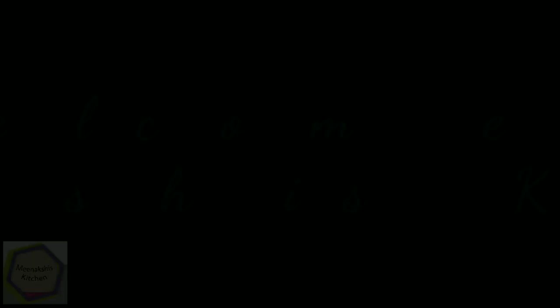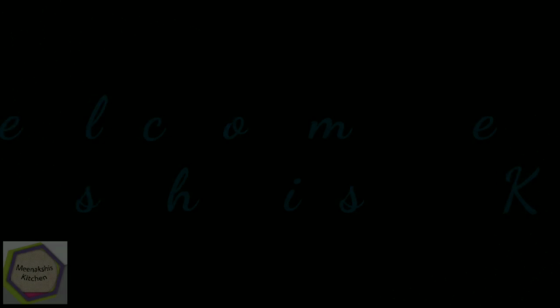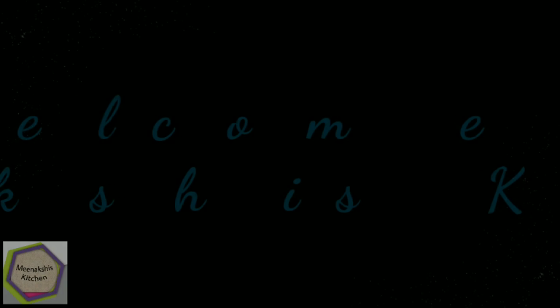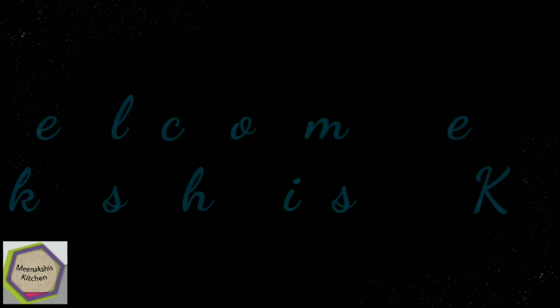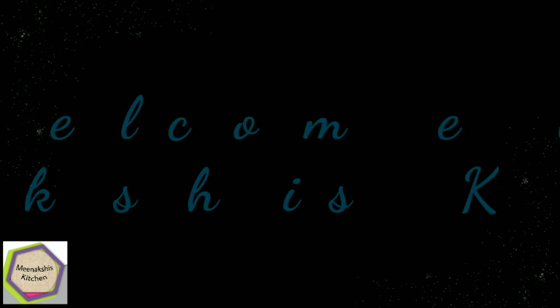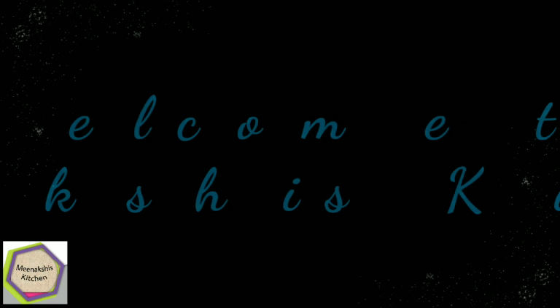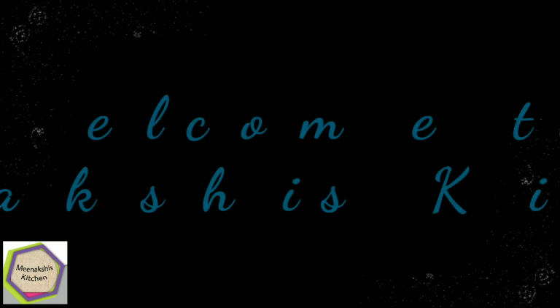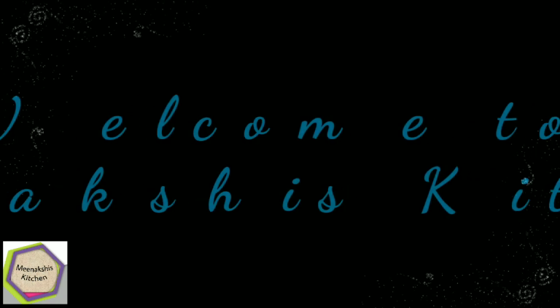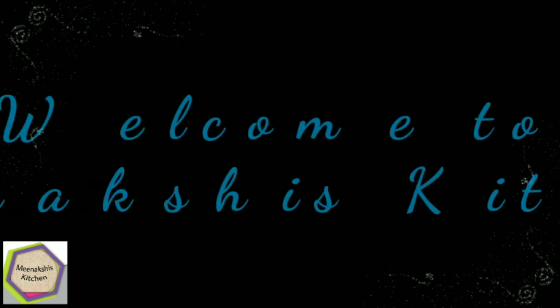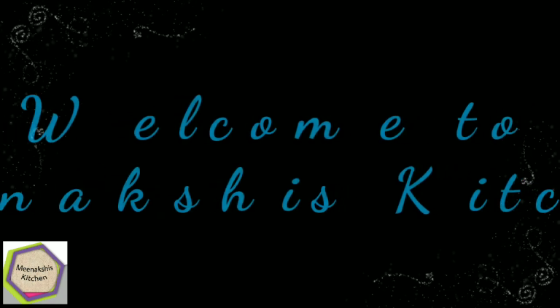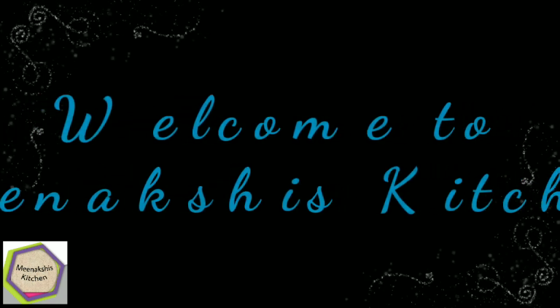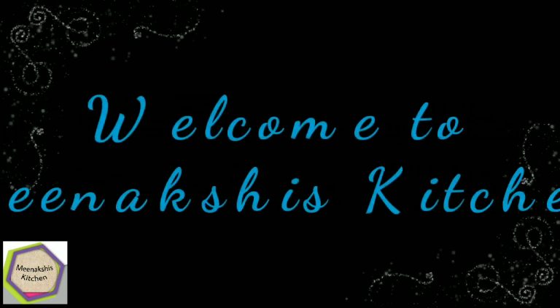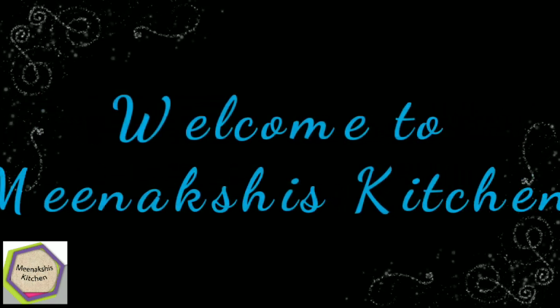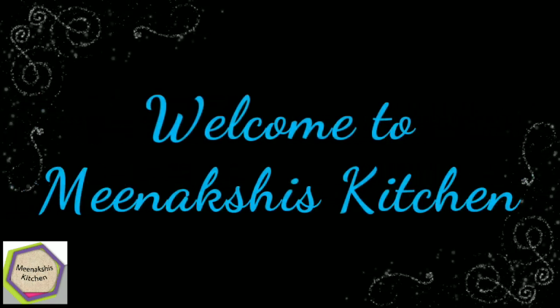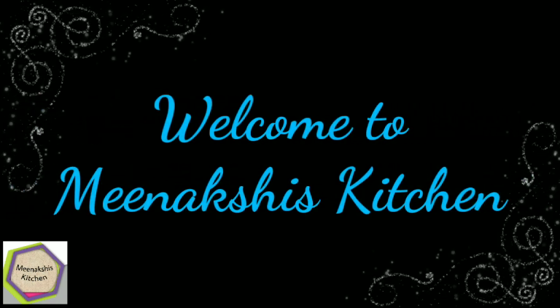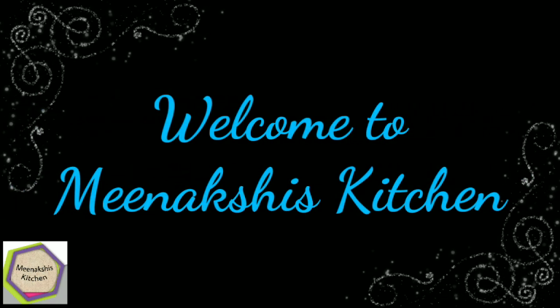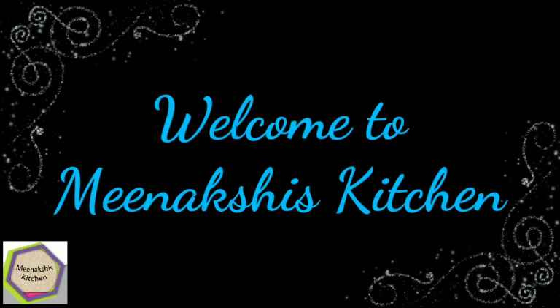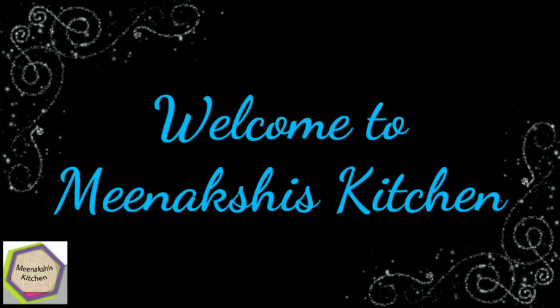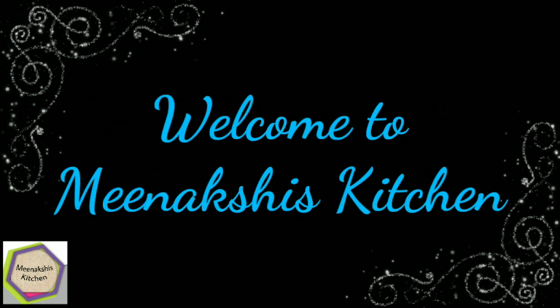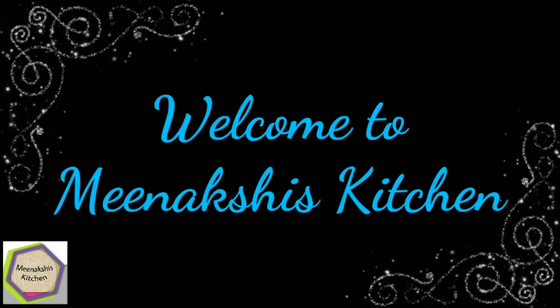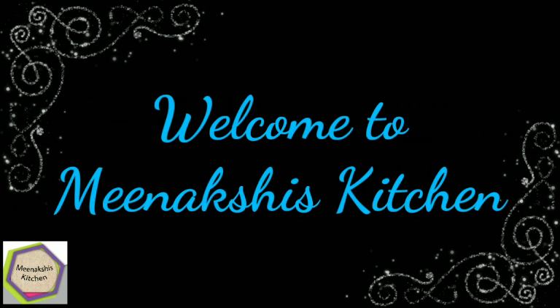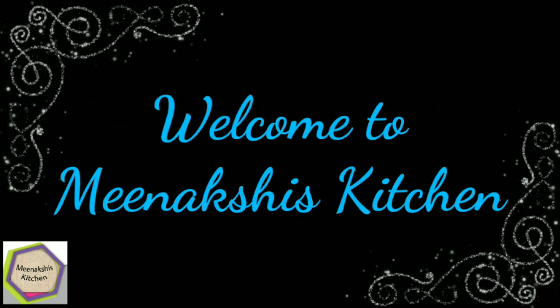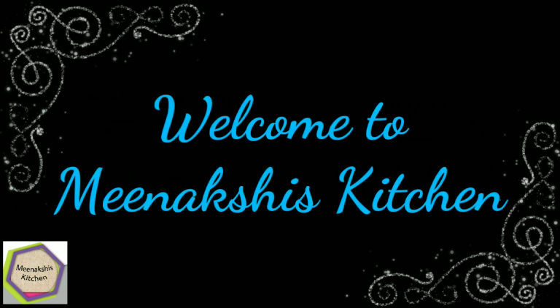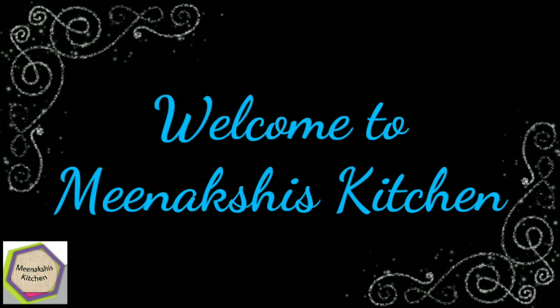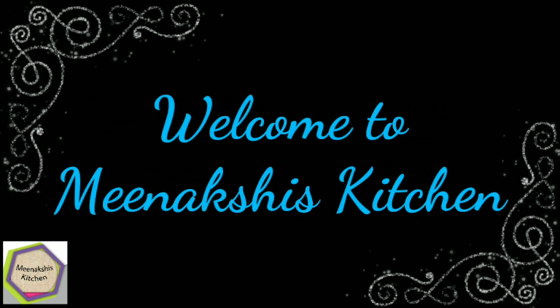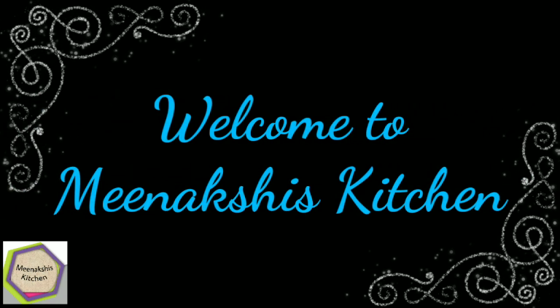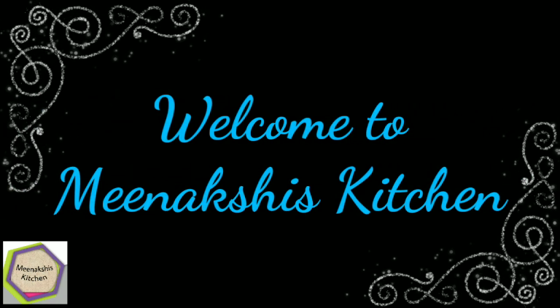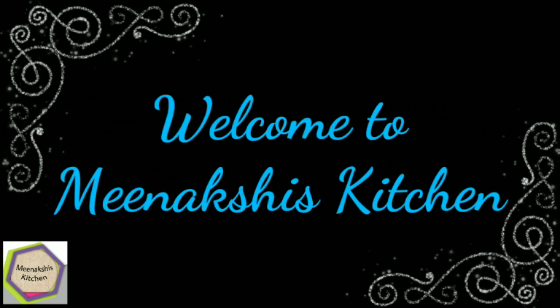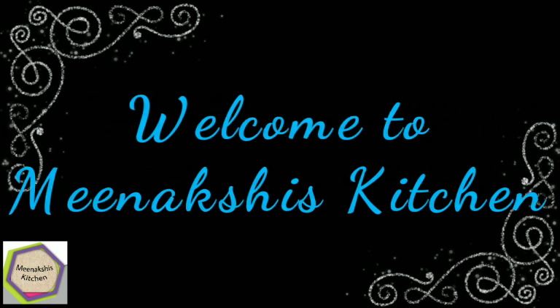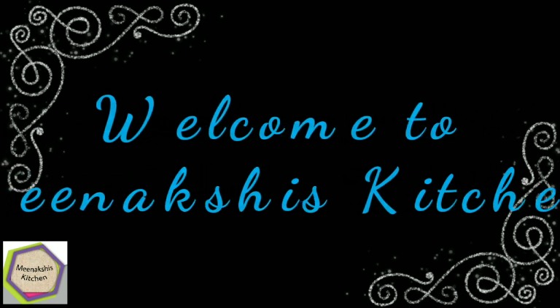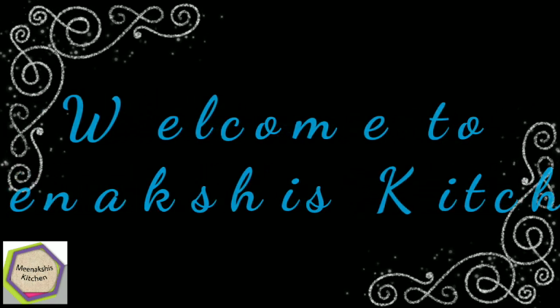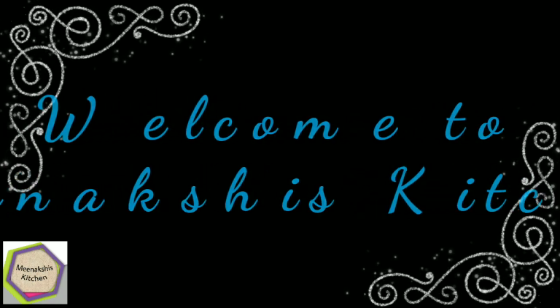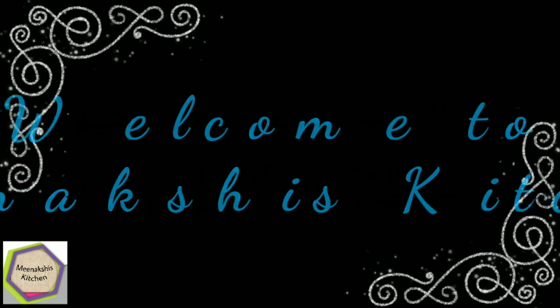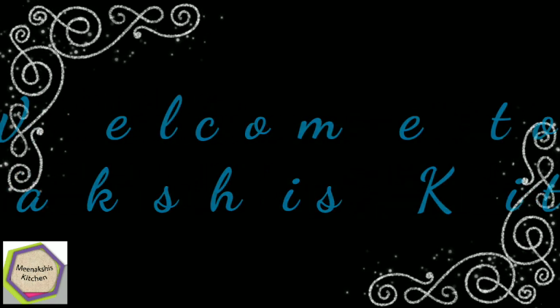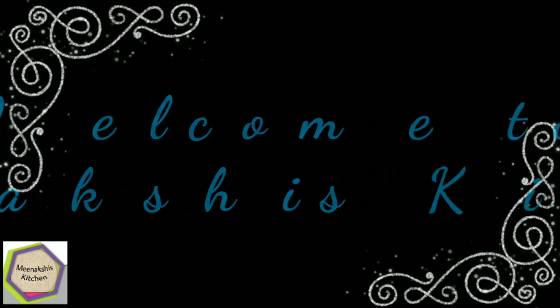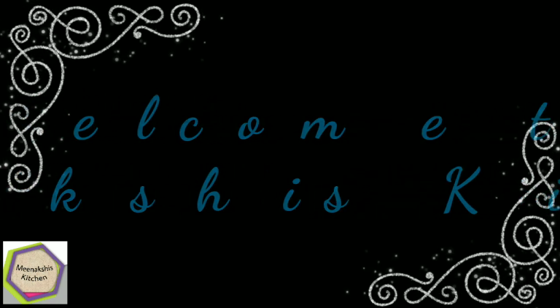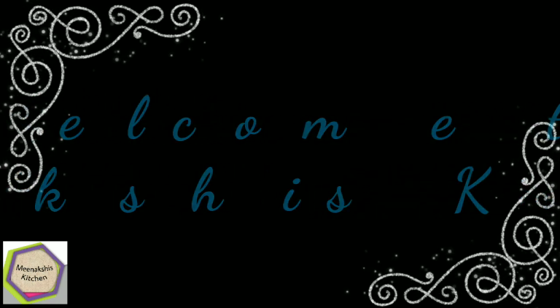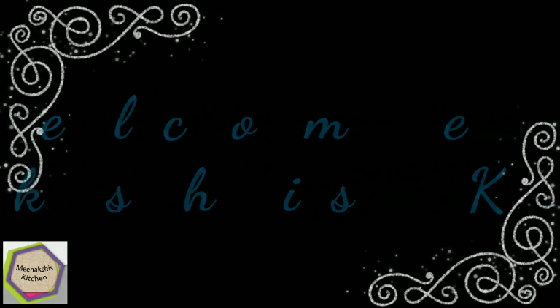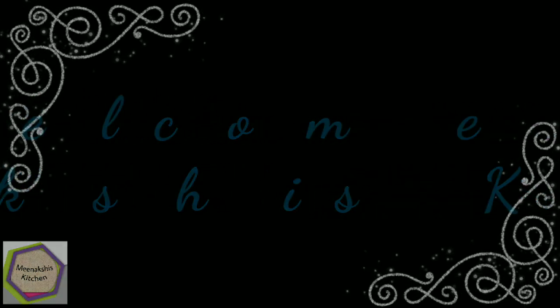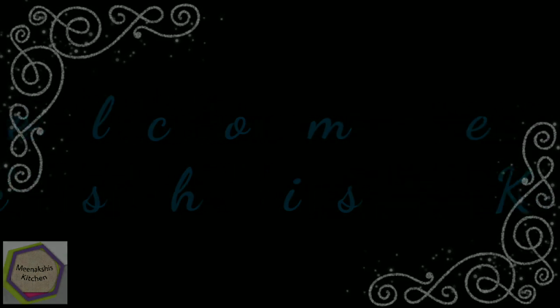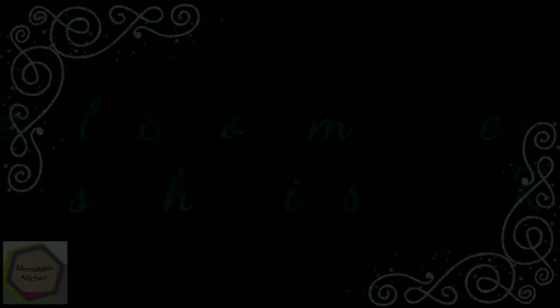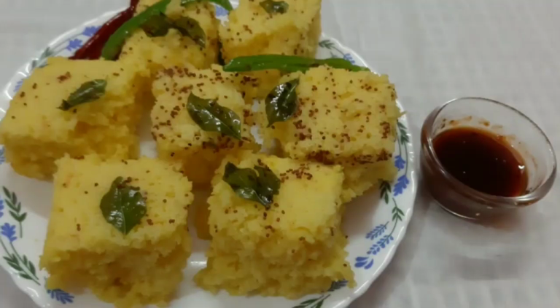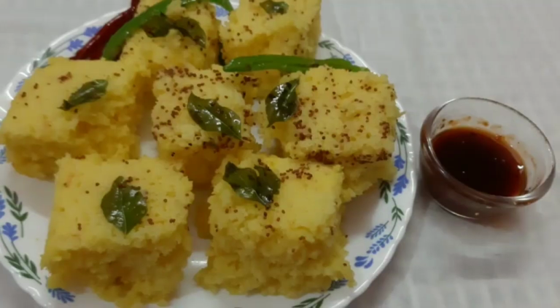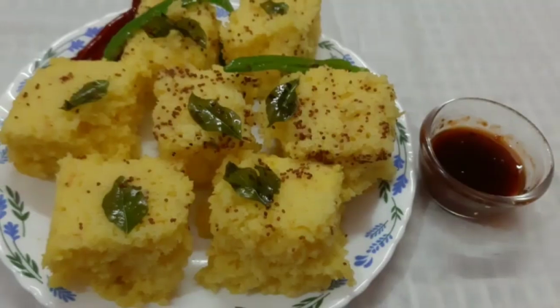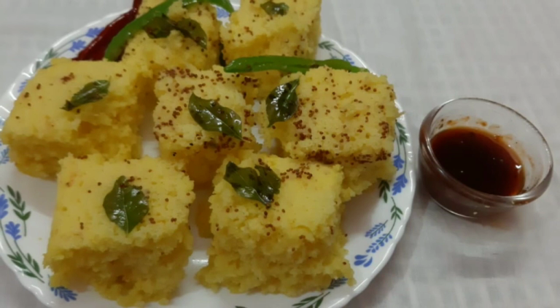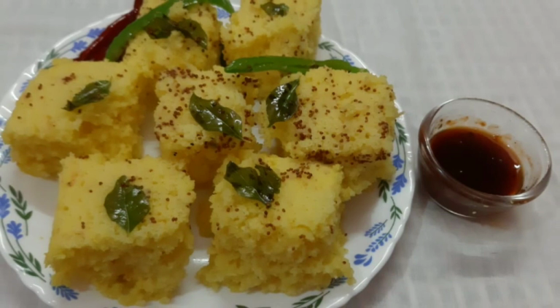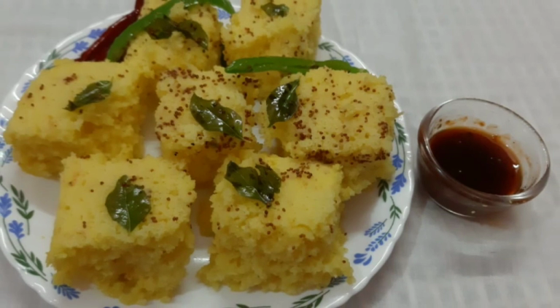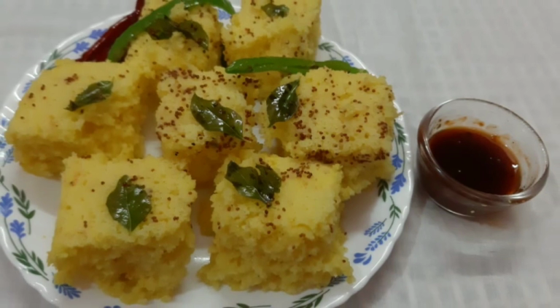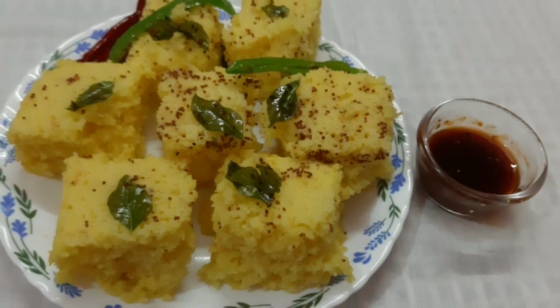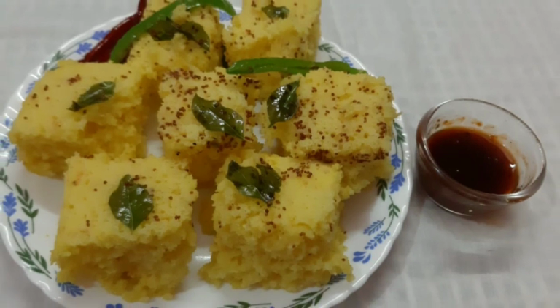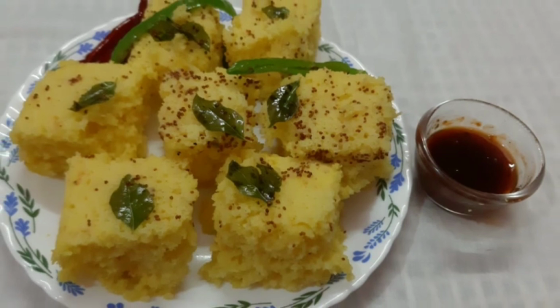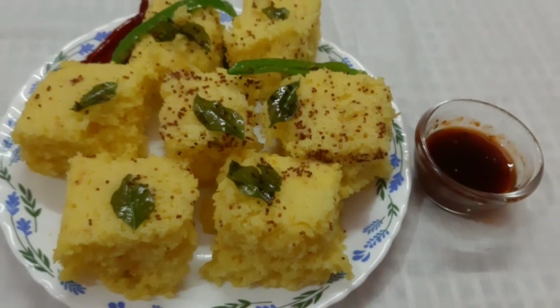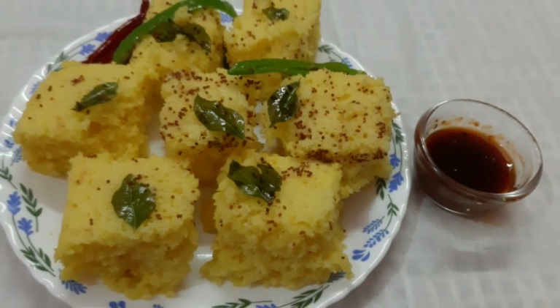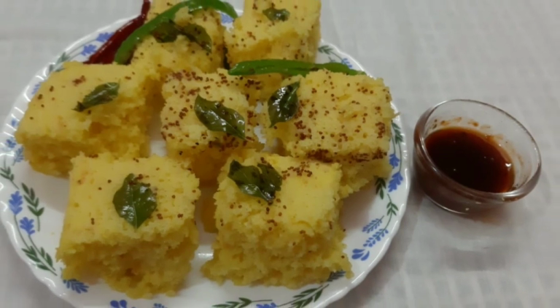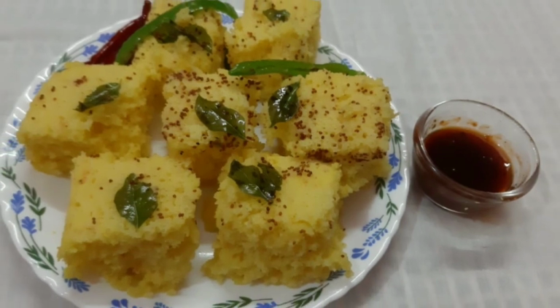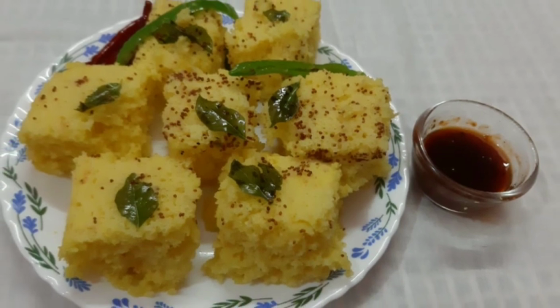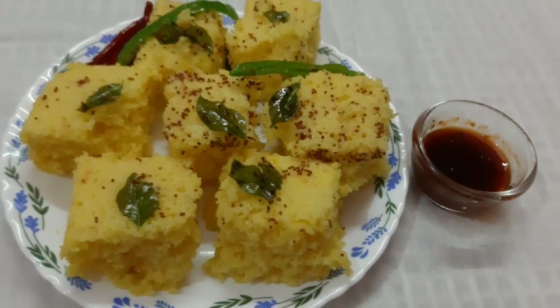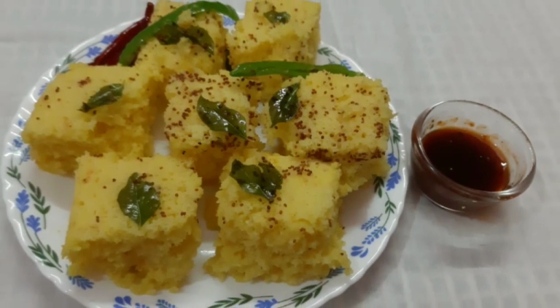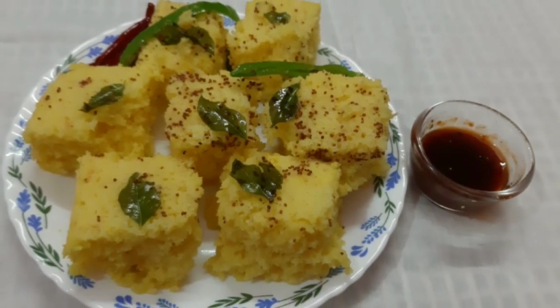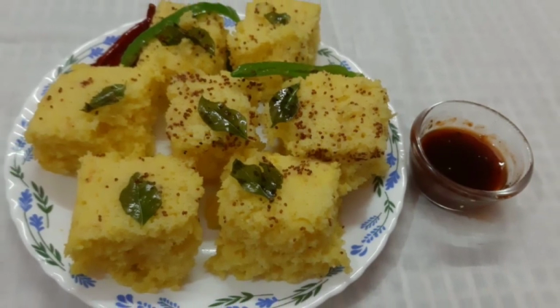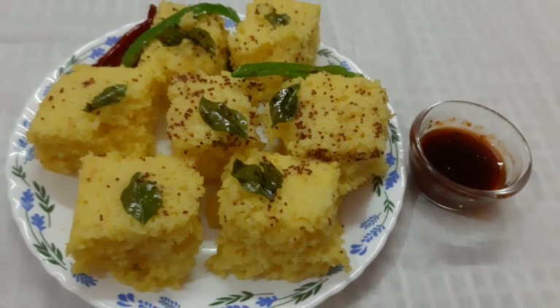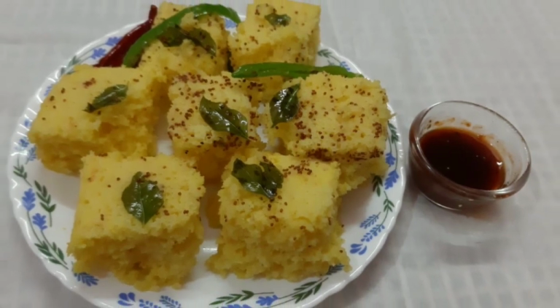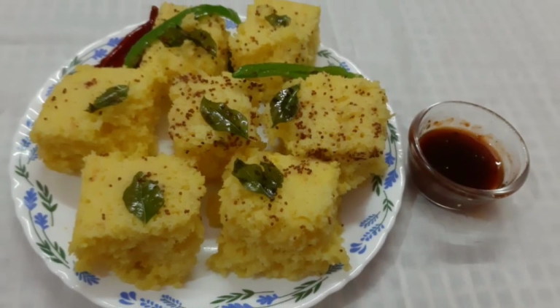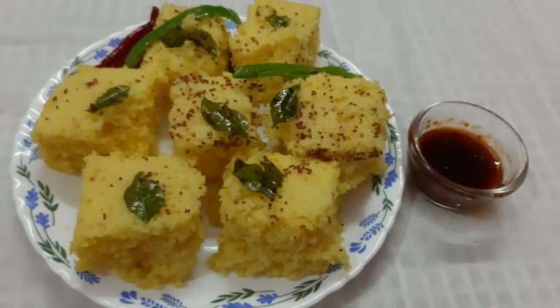Hello and welcome to Minakshi's Kitchen. Please like, share and subscribe. Today I will share the sweet corn recipe.